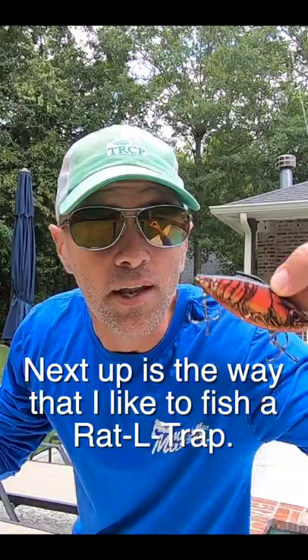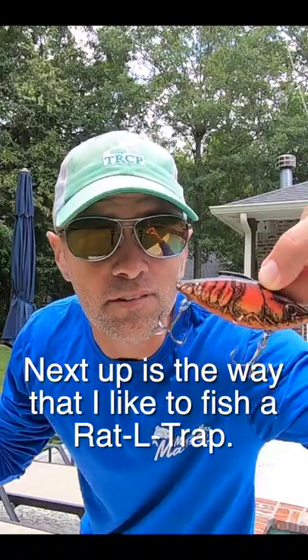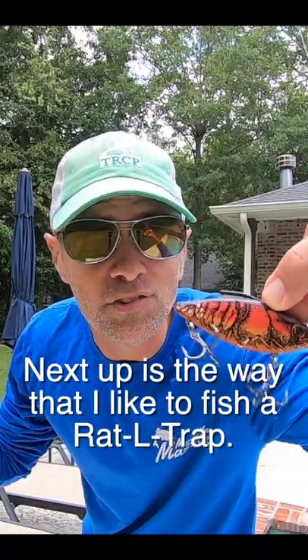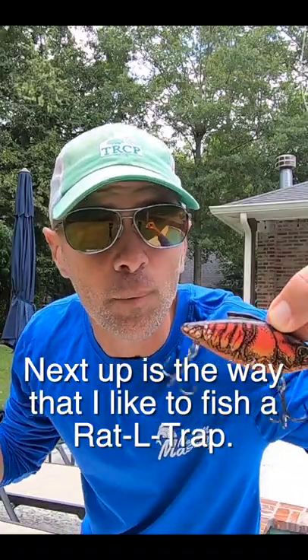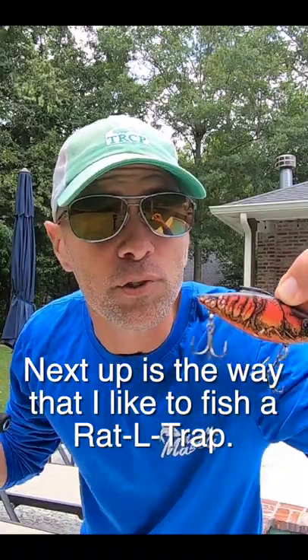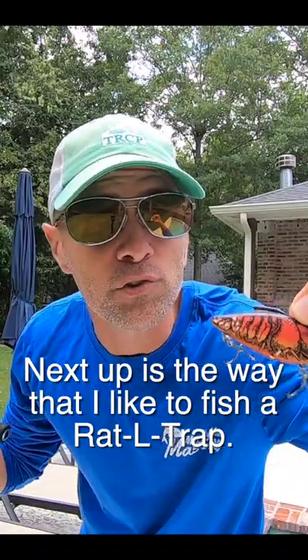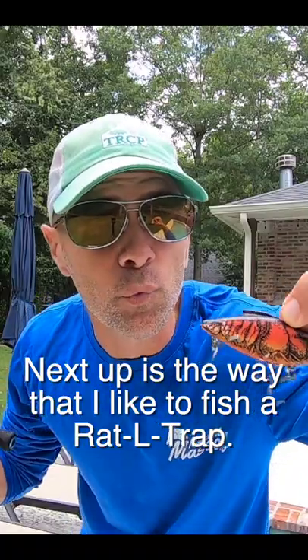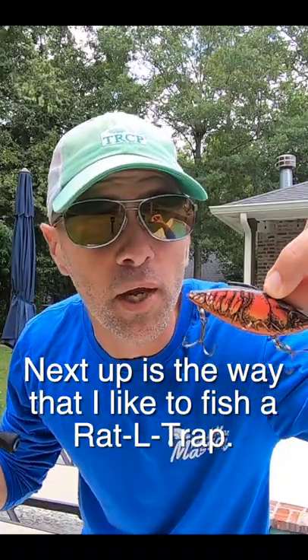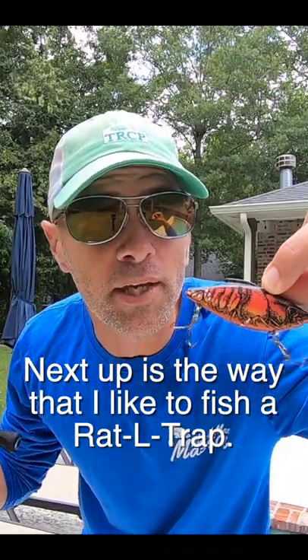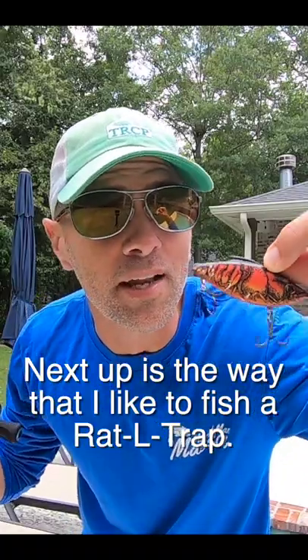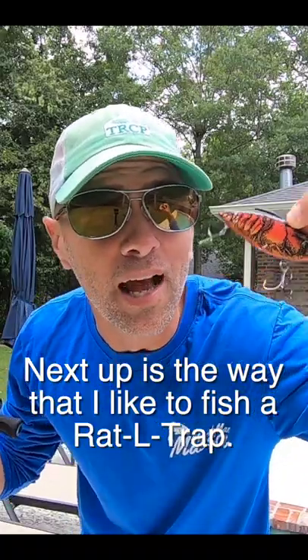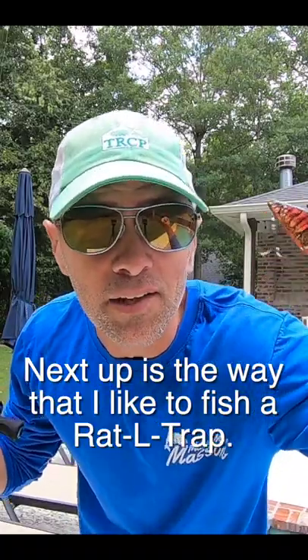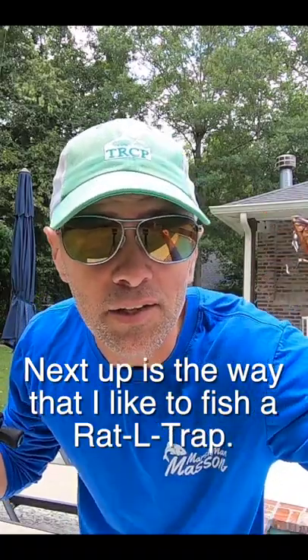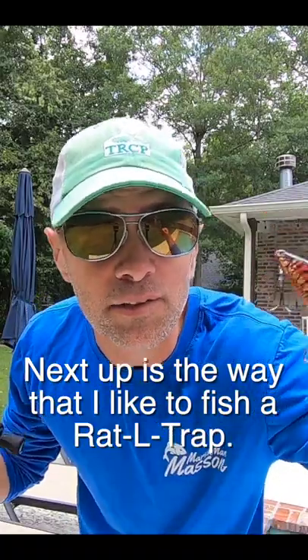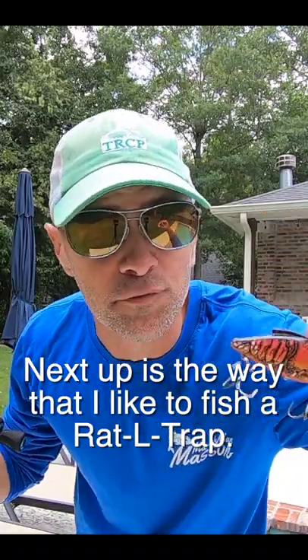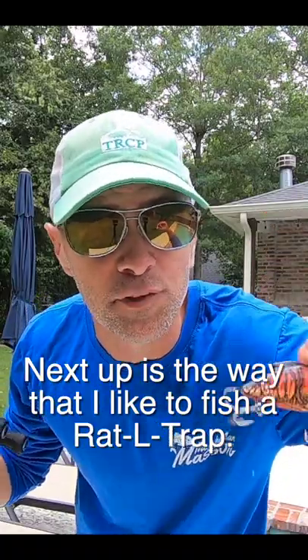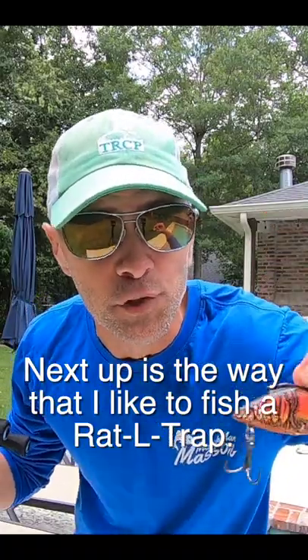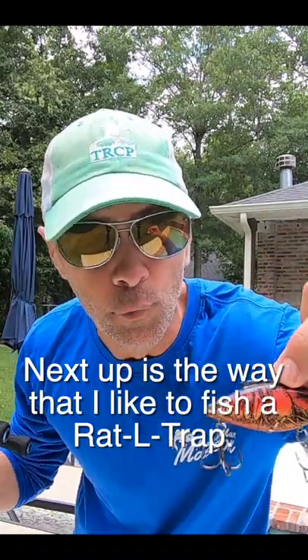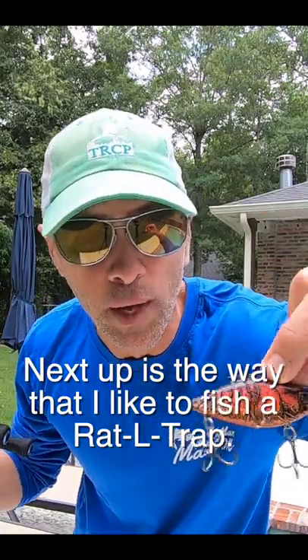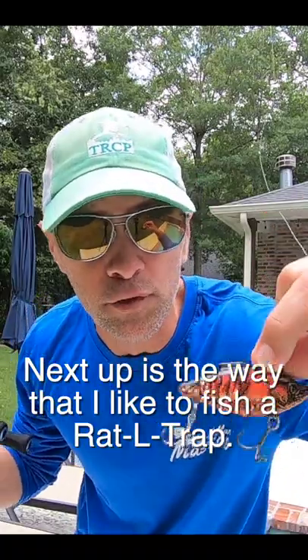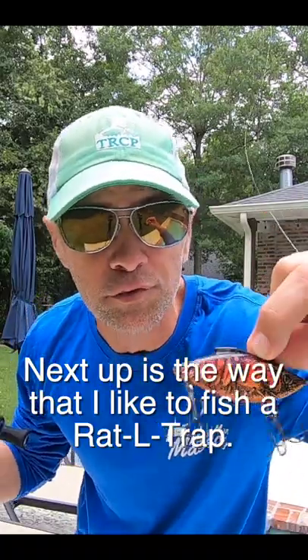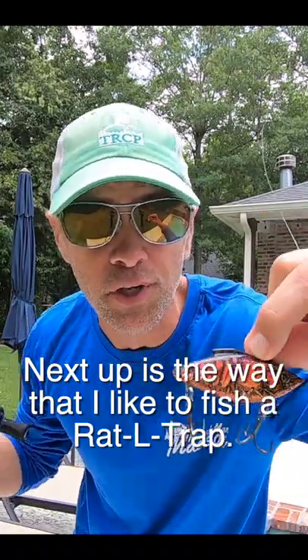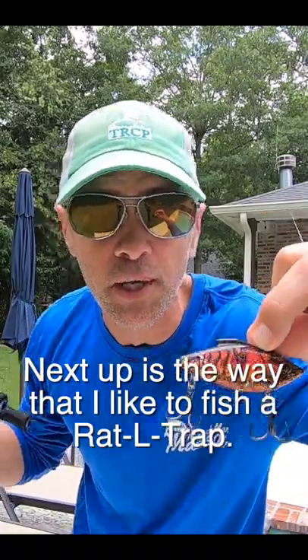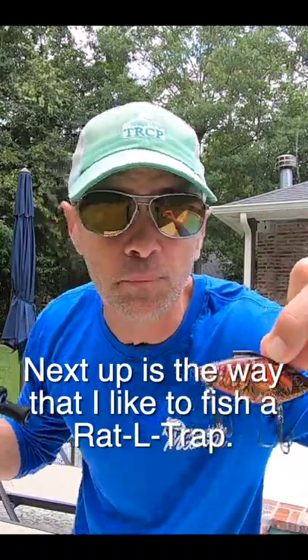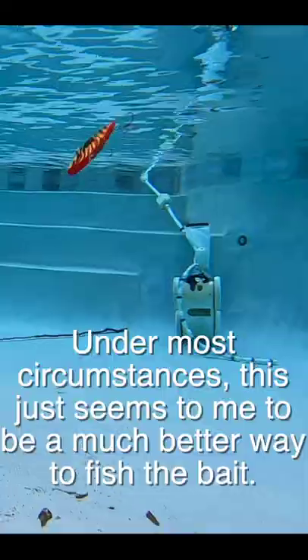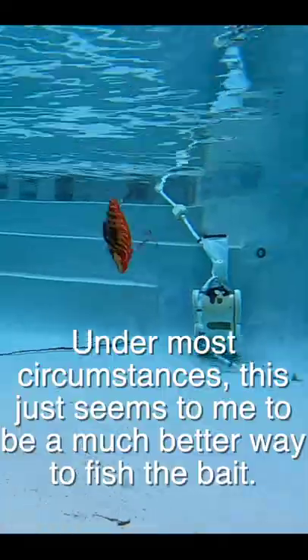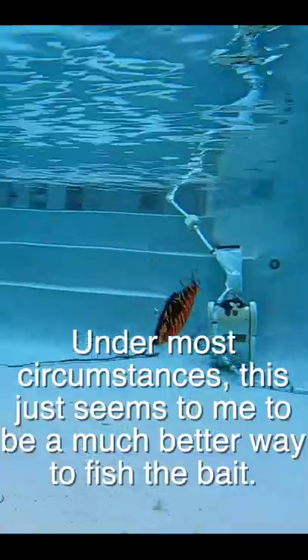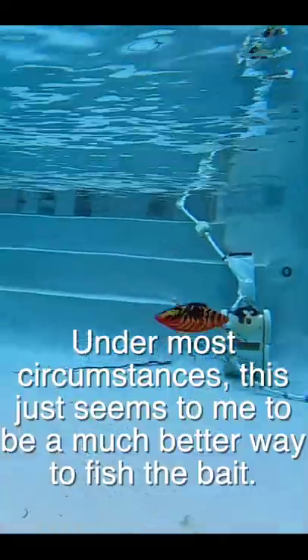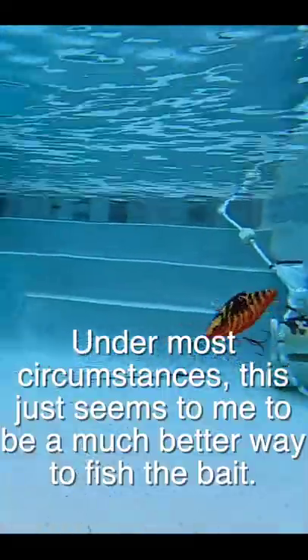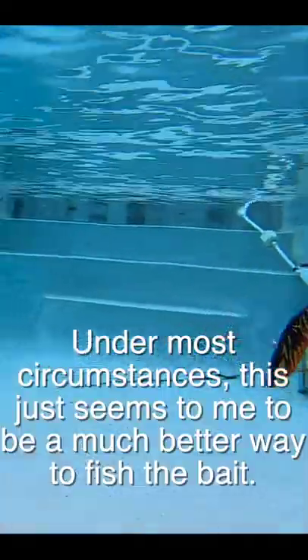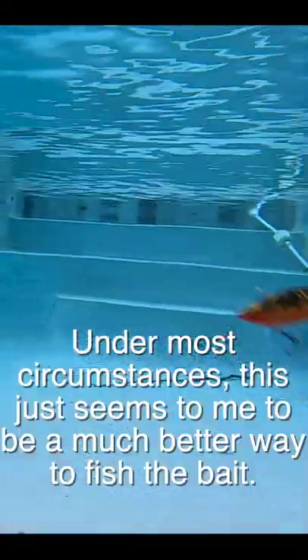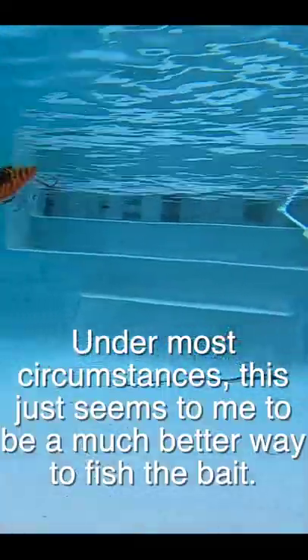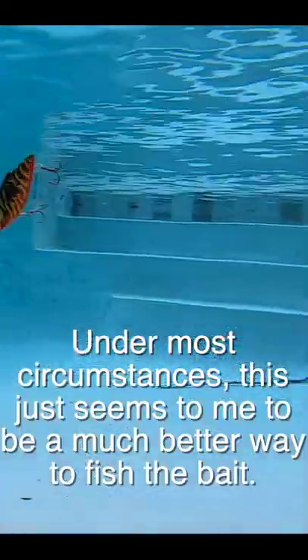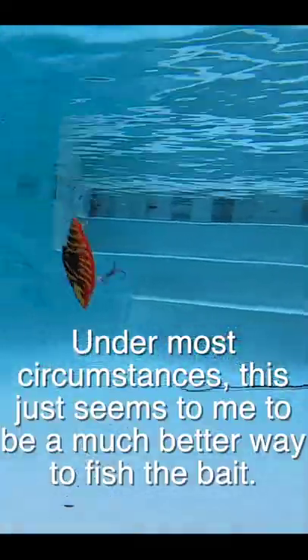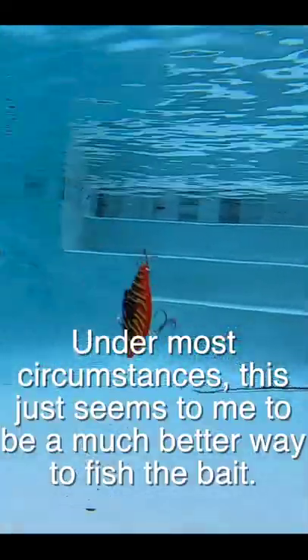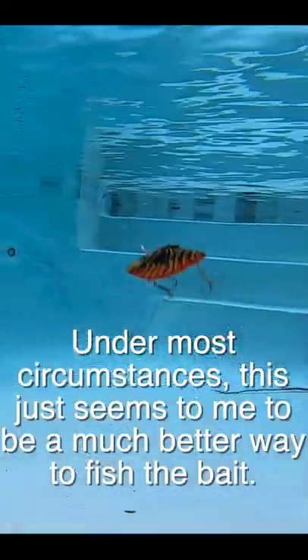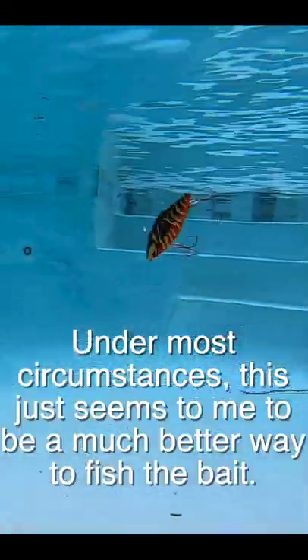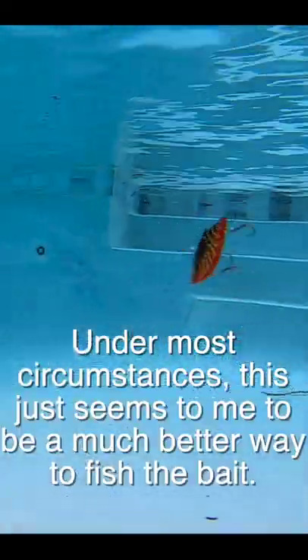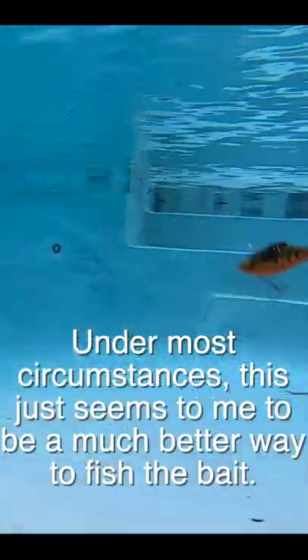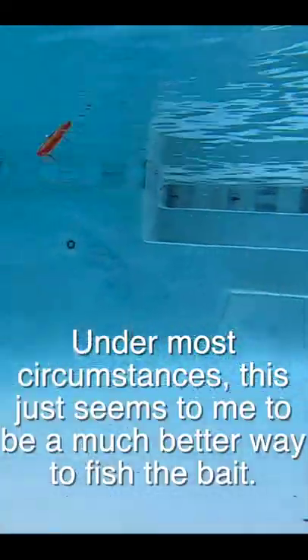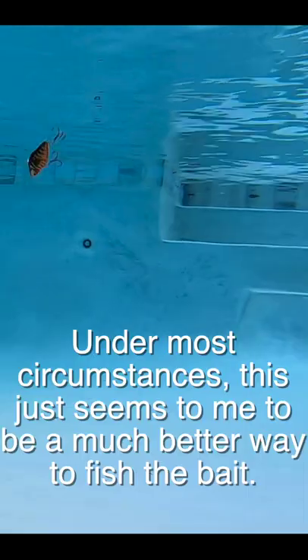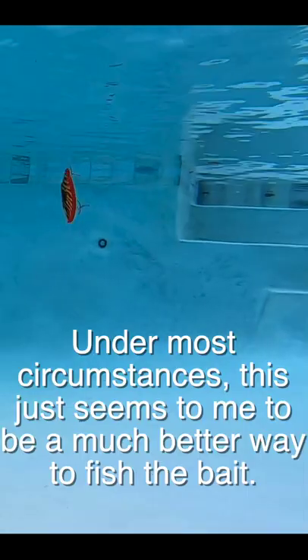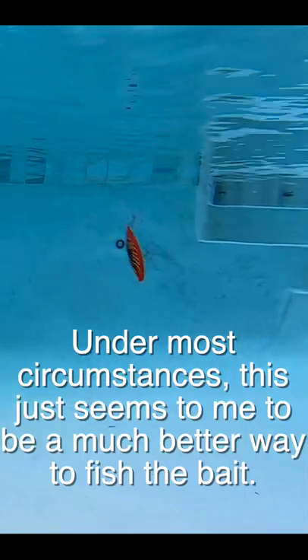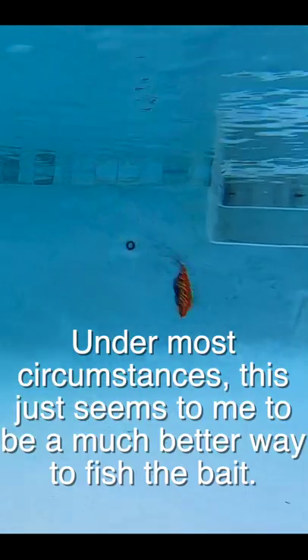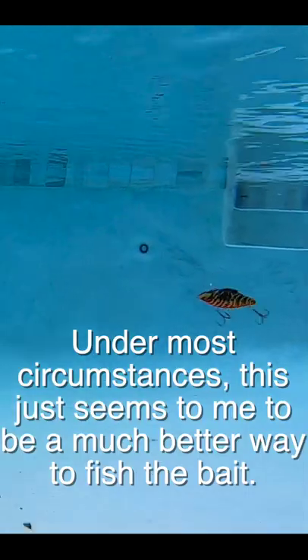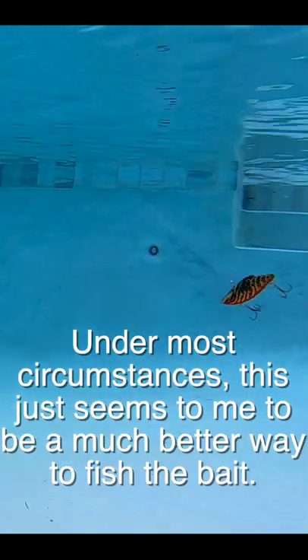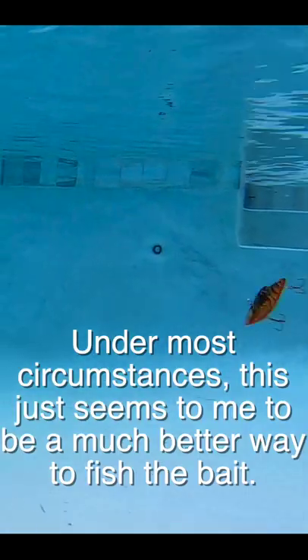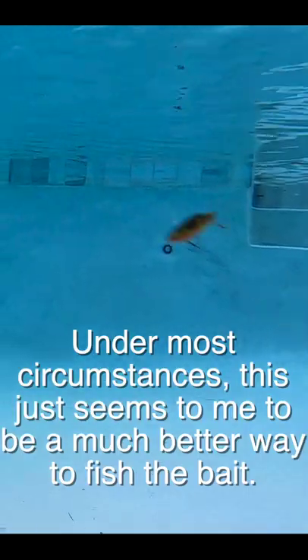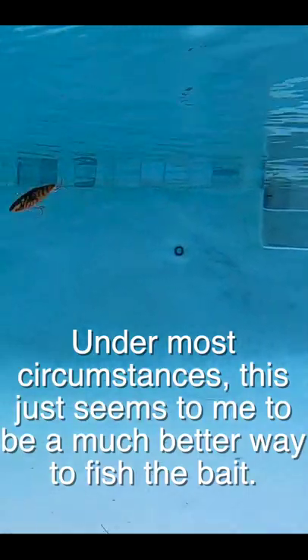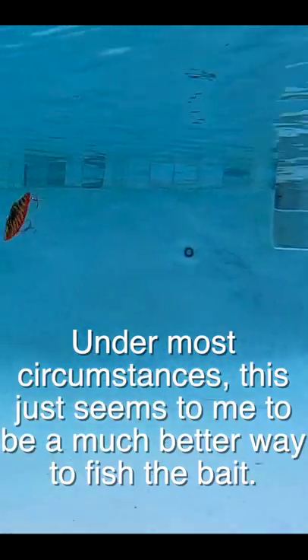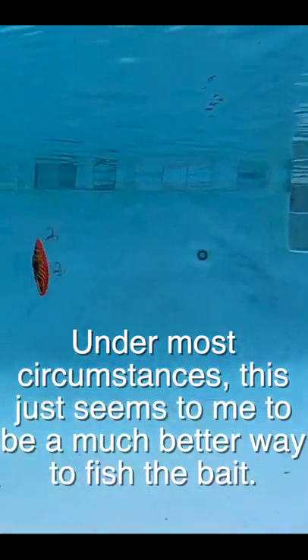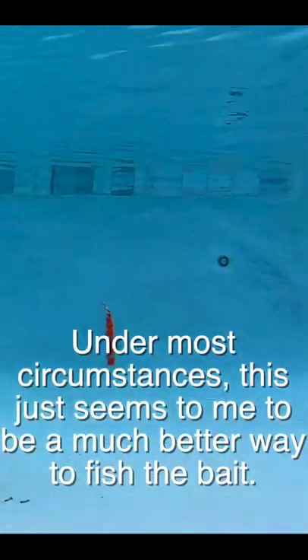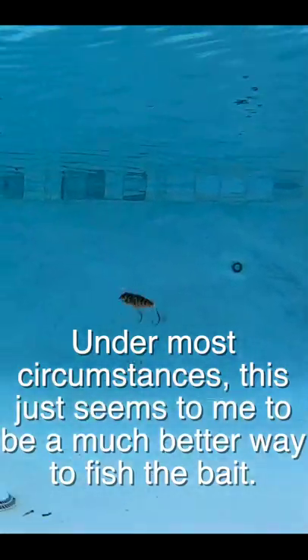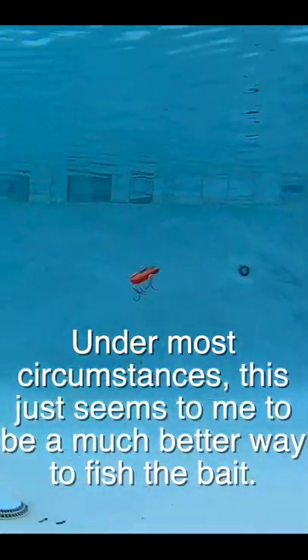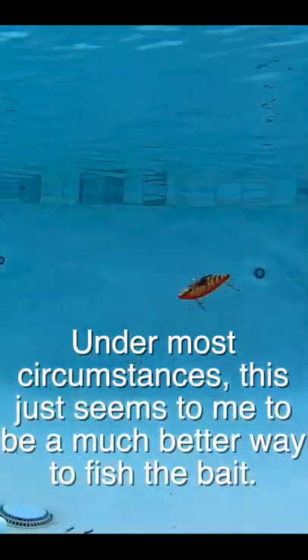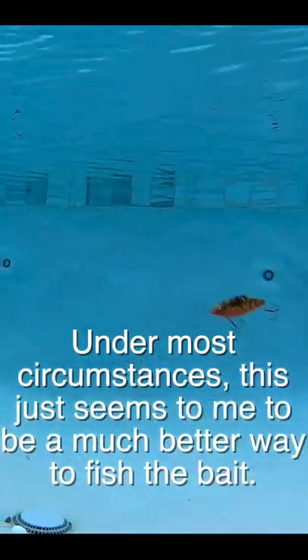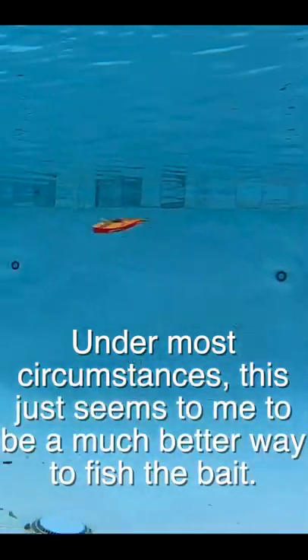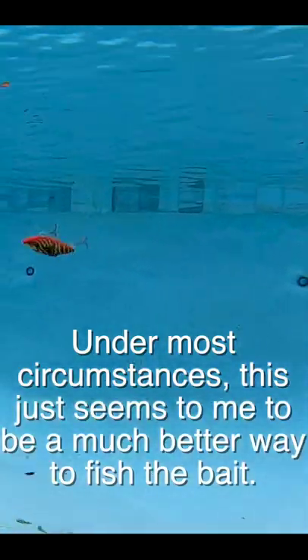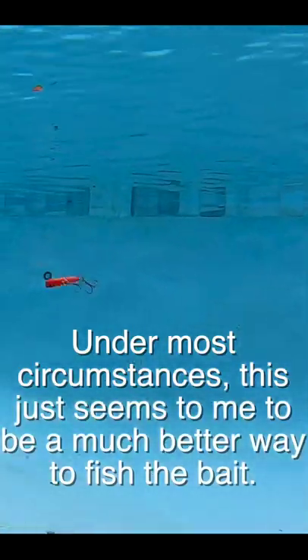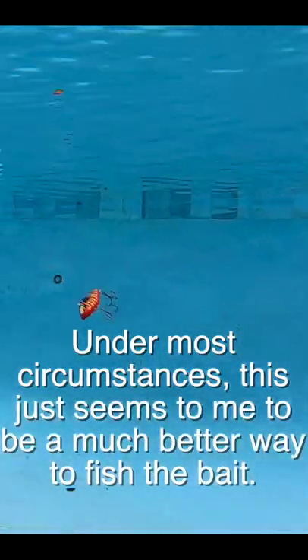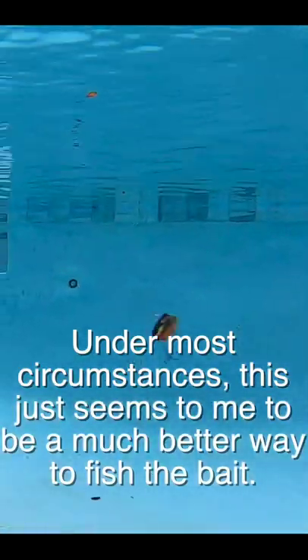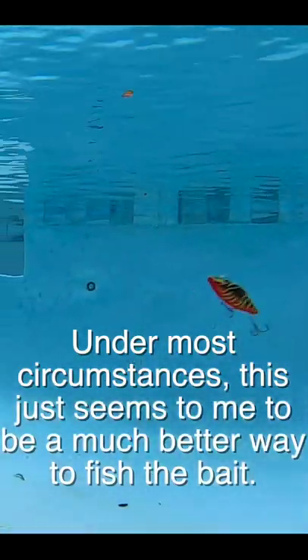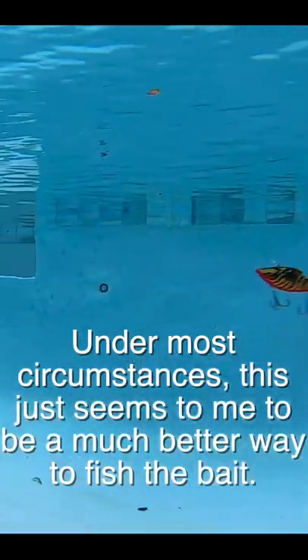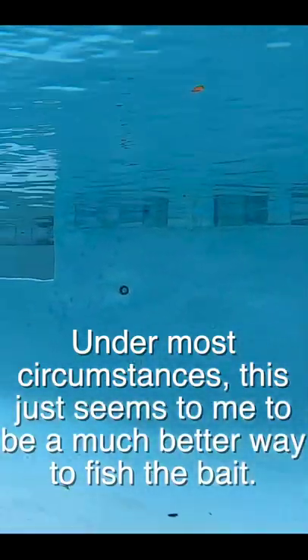Next up is the way that I like to fish a rattle trap. Under most circumstances, this just seems to me to be a much better way to fish the bait.